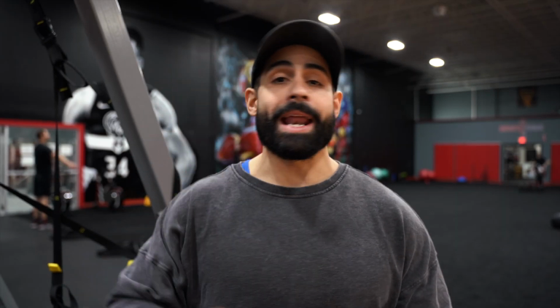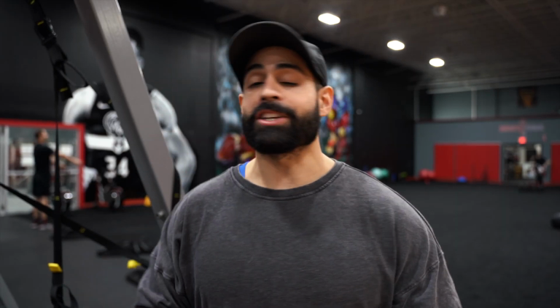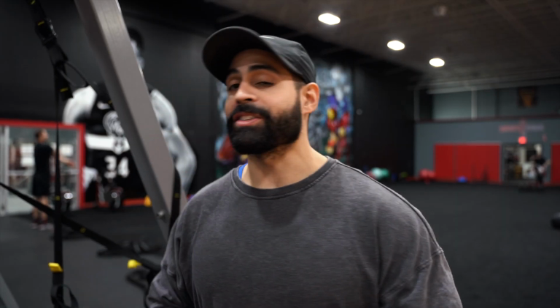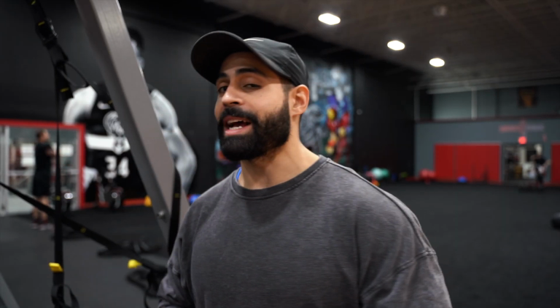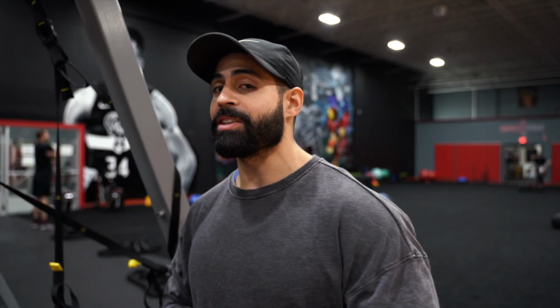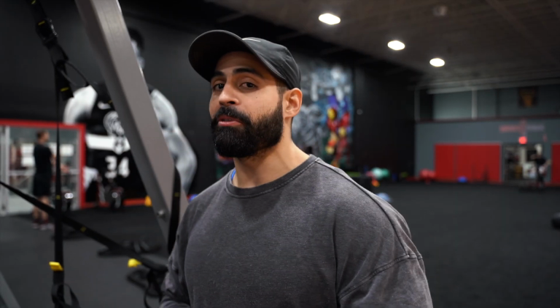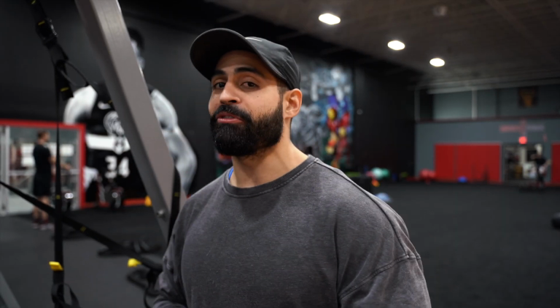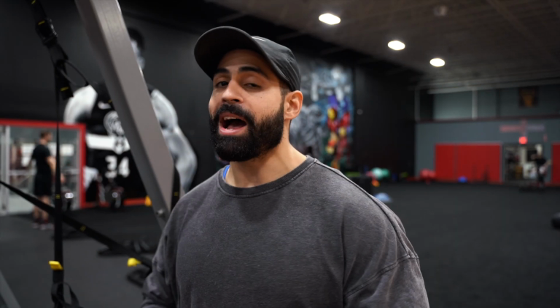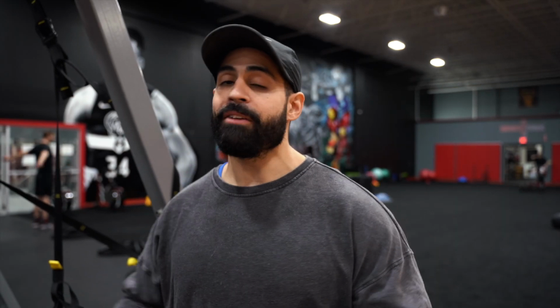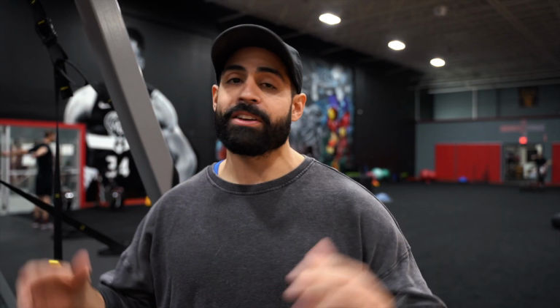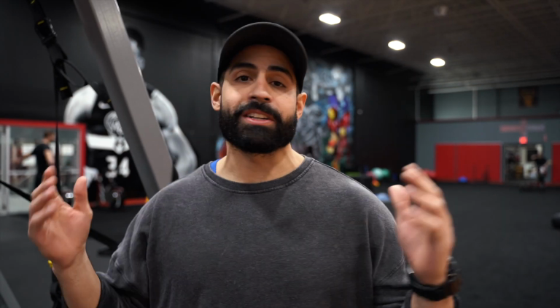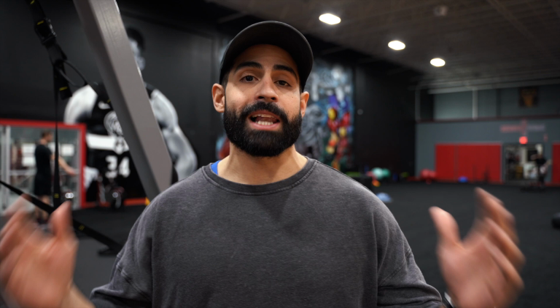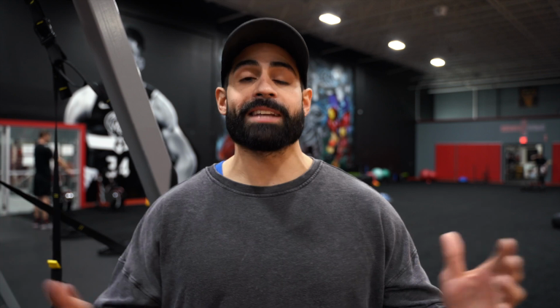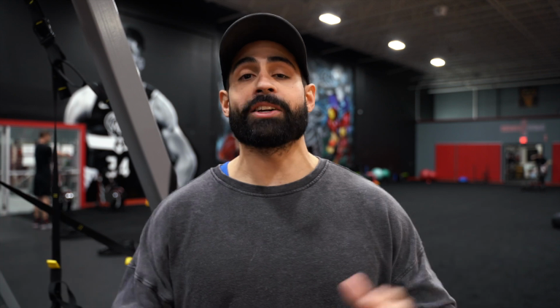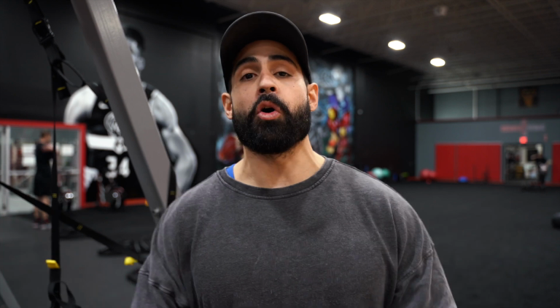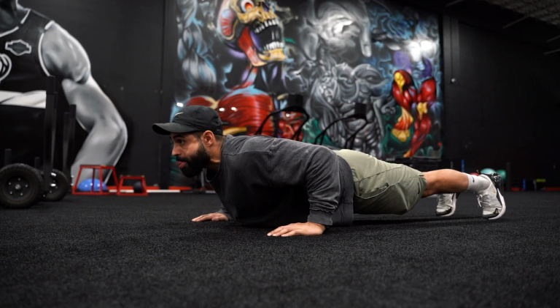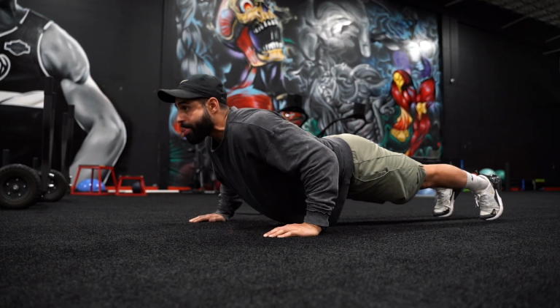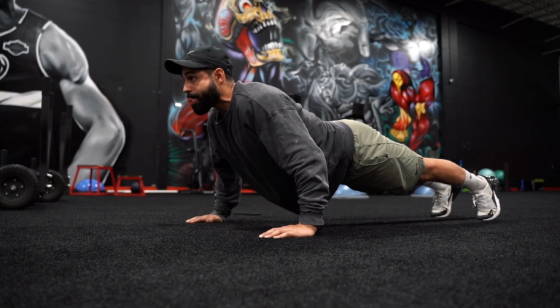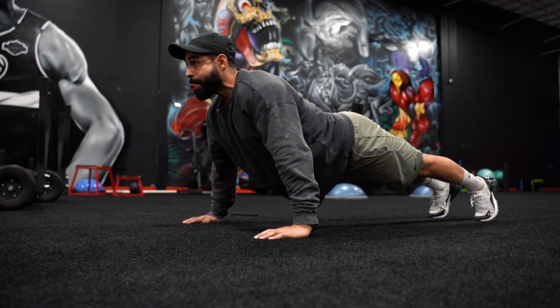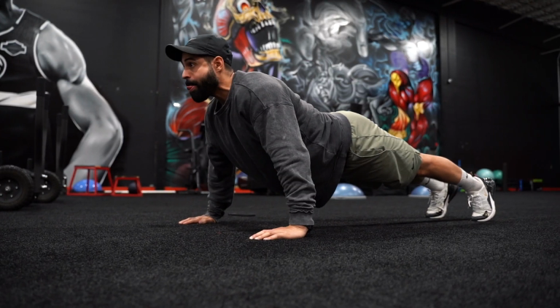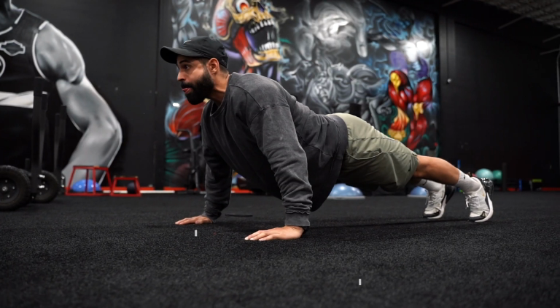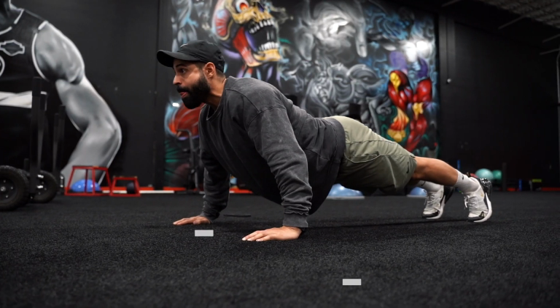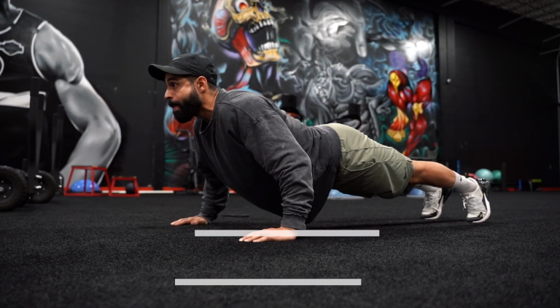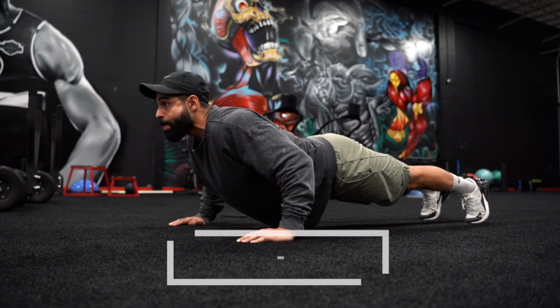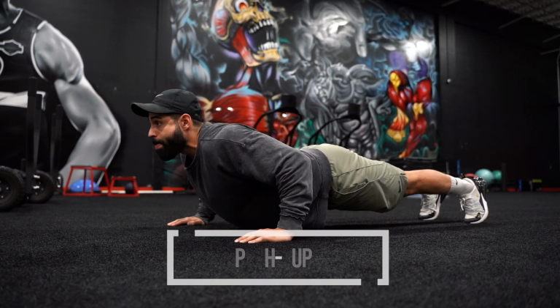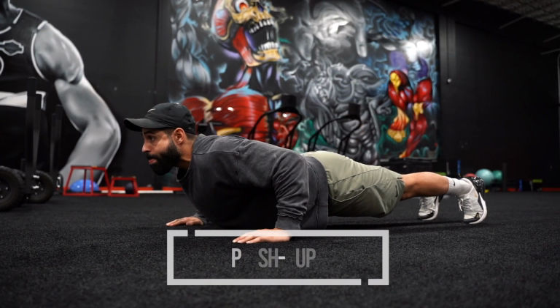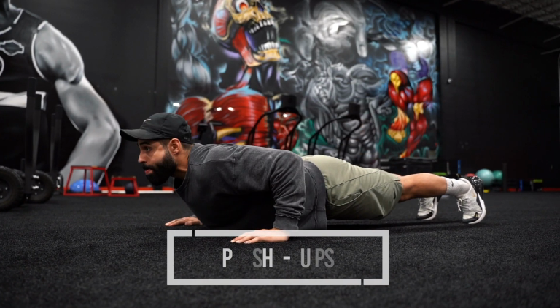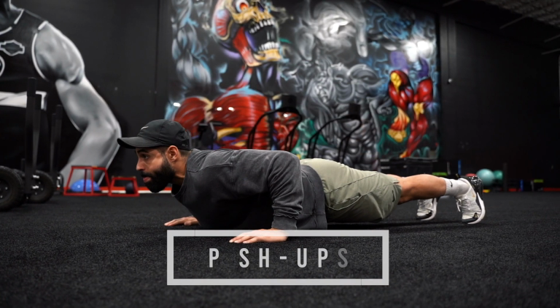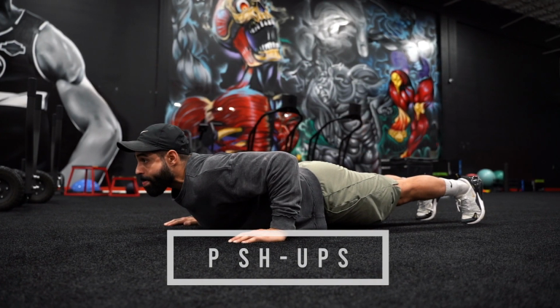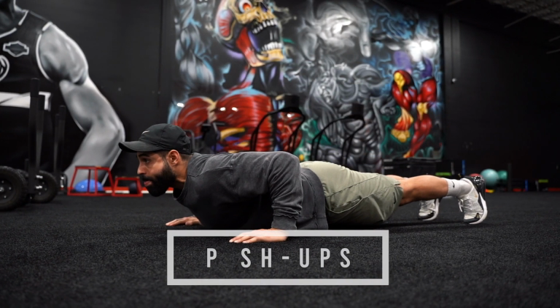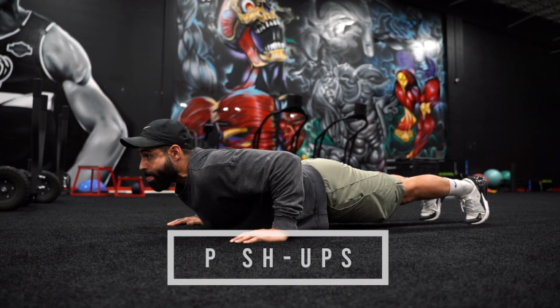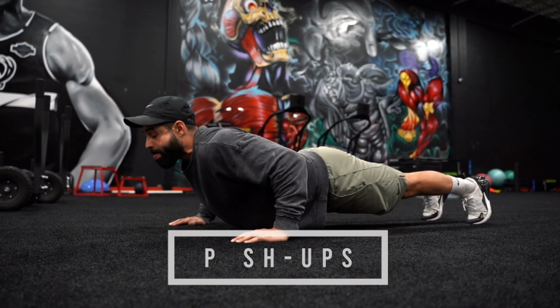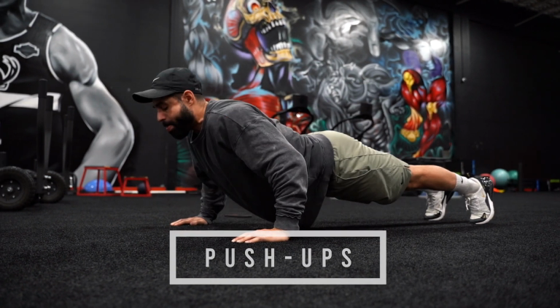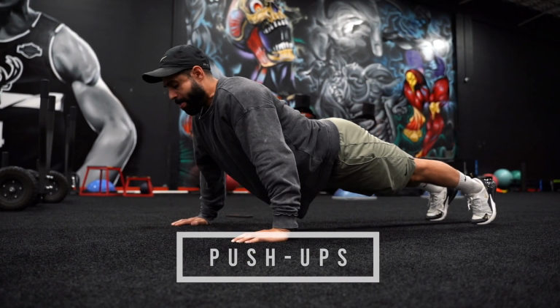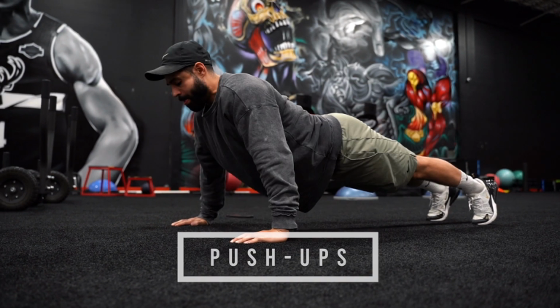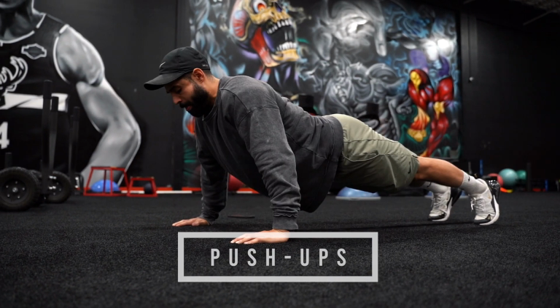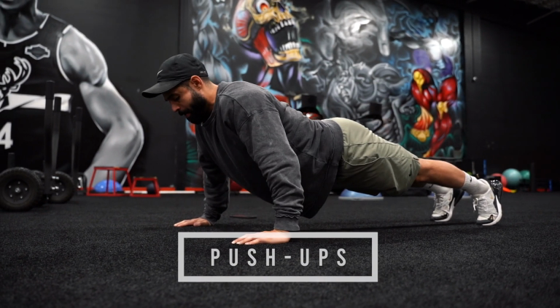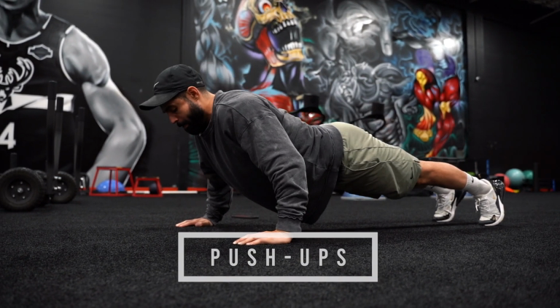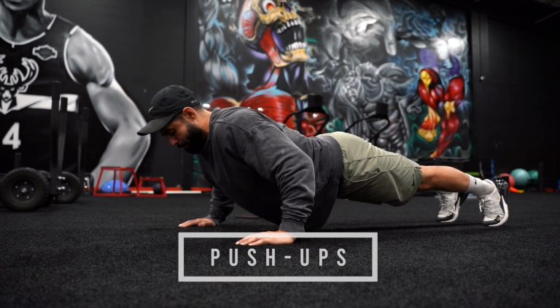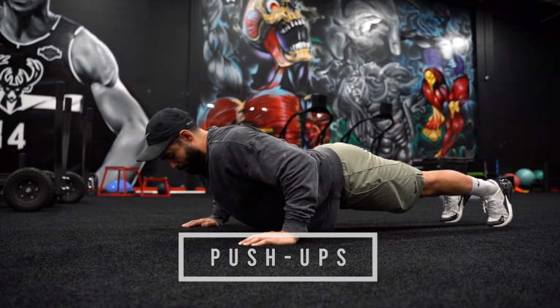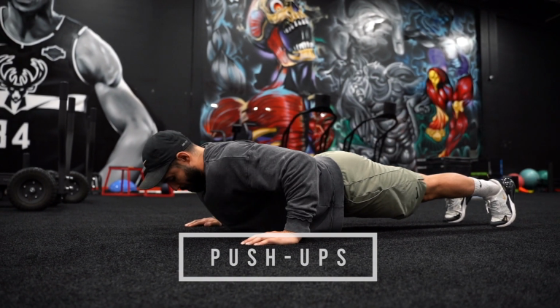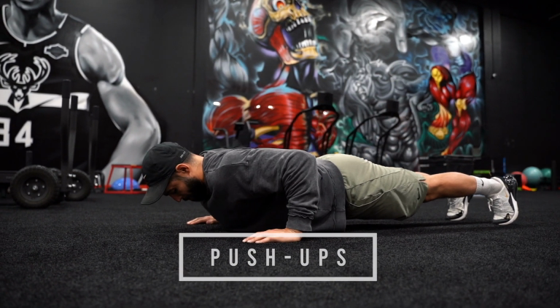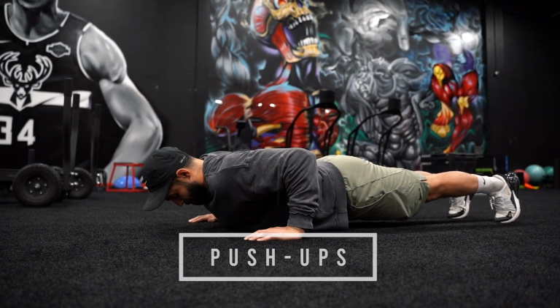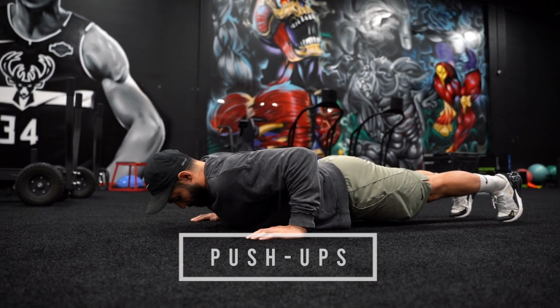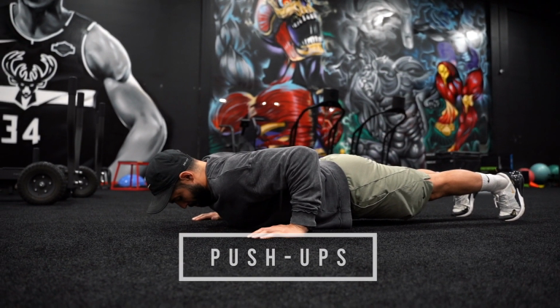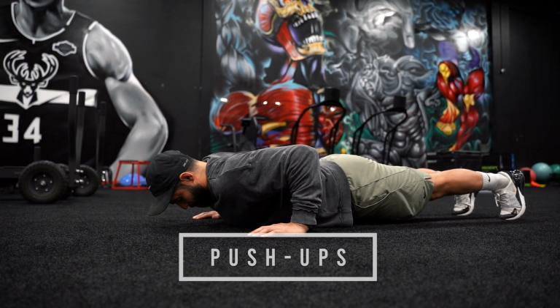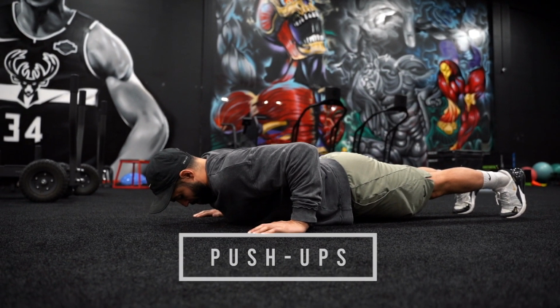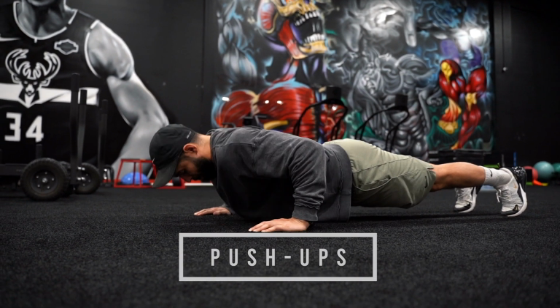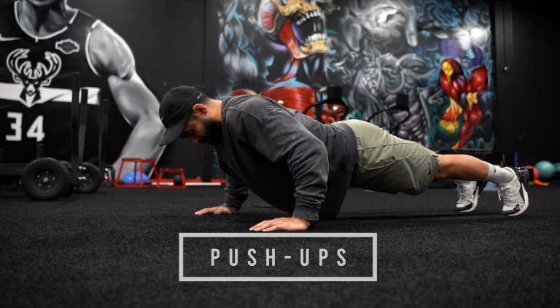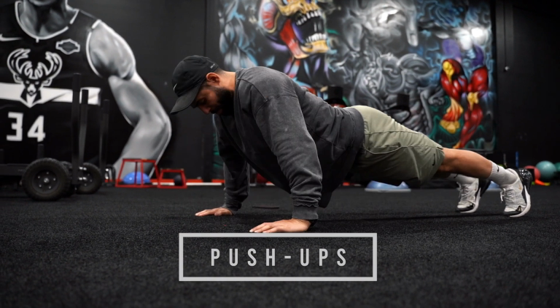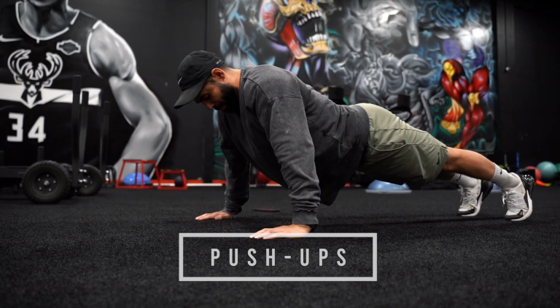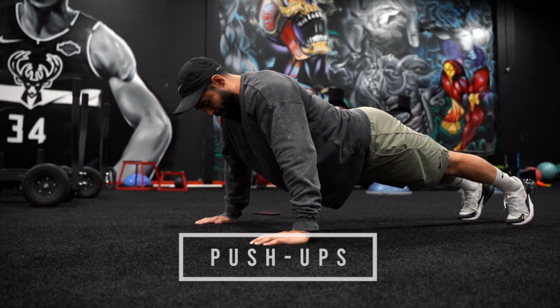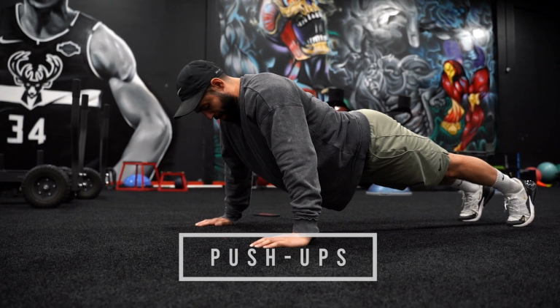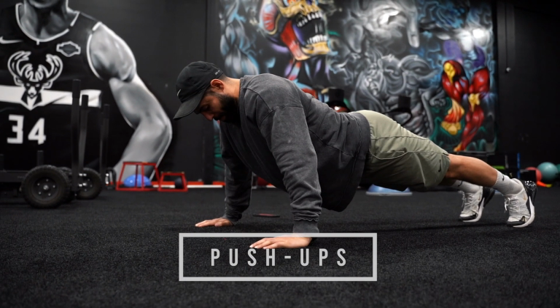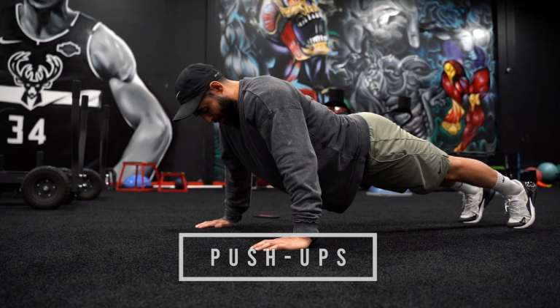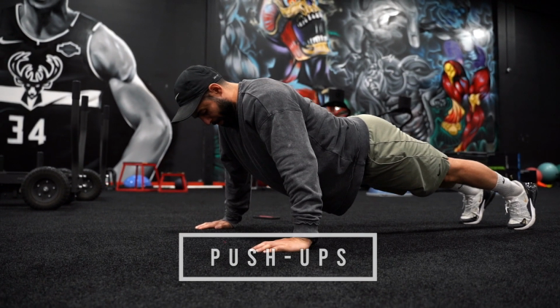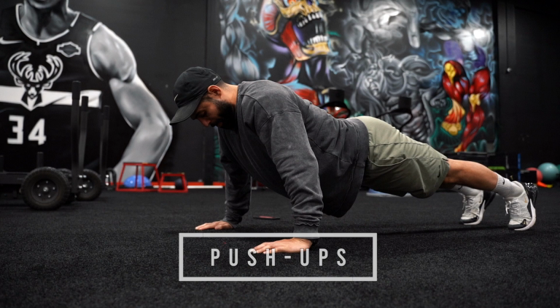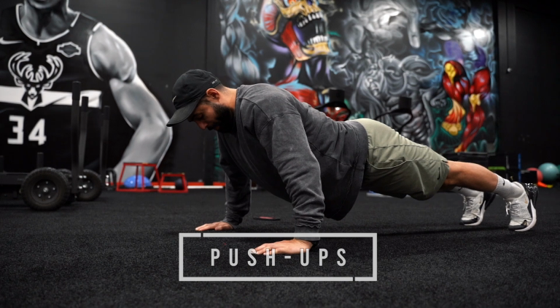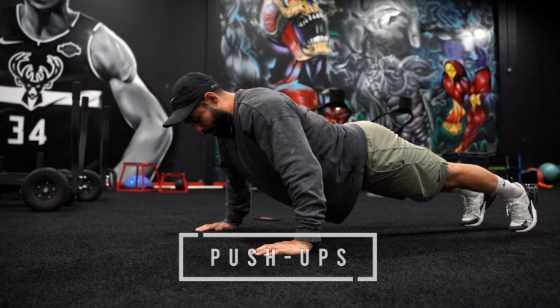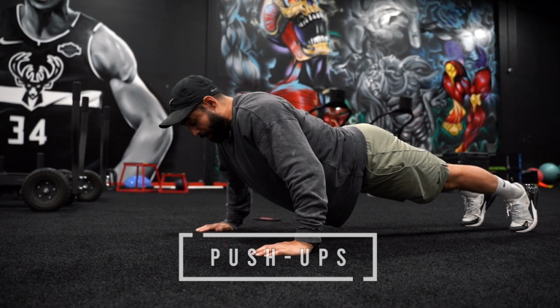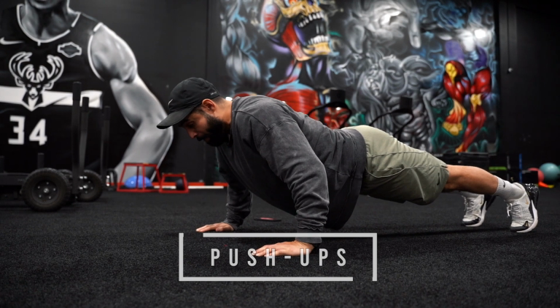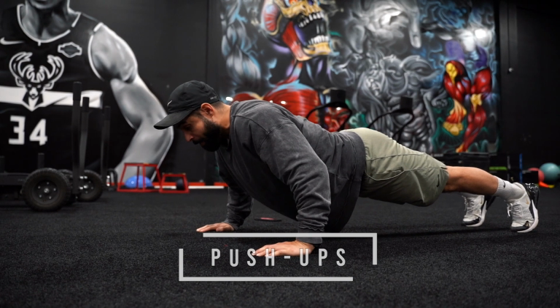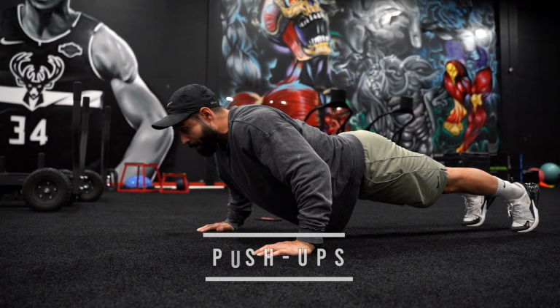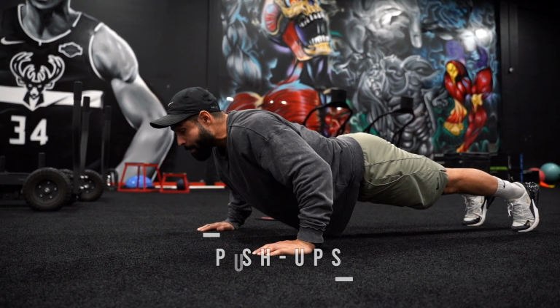Exercise number five is classic push-ups. Whether you're a beginner or advanced, it's always good to throw push-ups into your workout, so make sure you're getting those done.